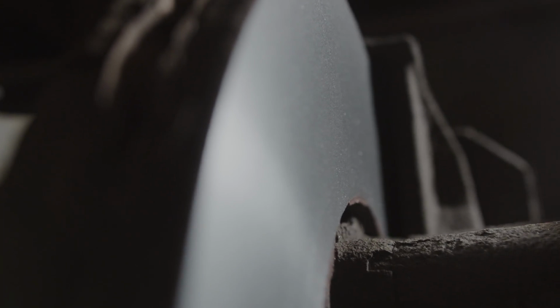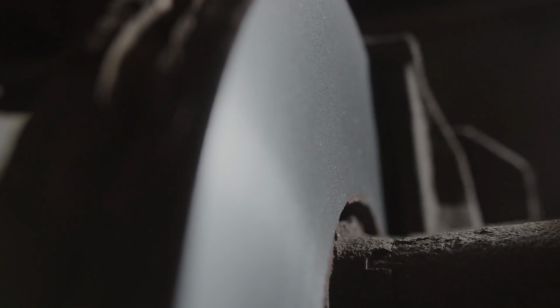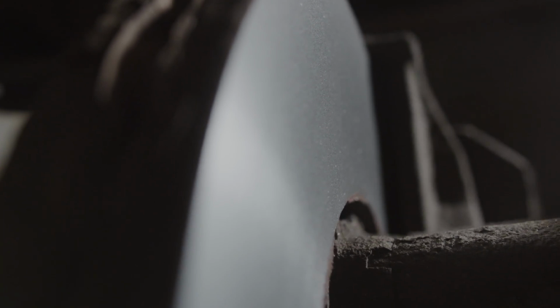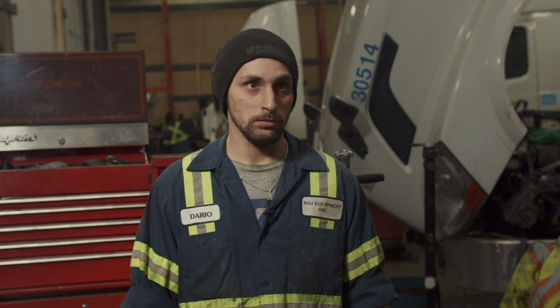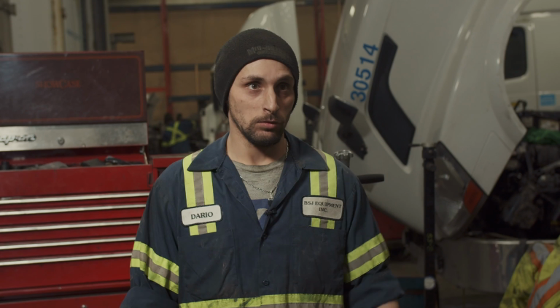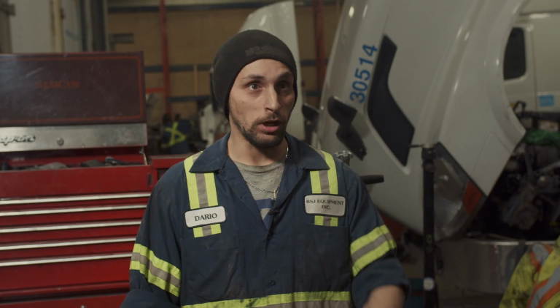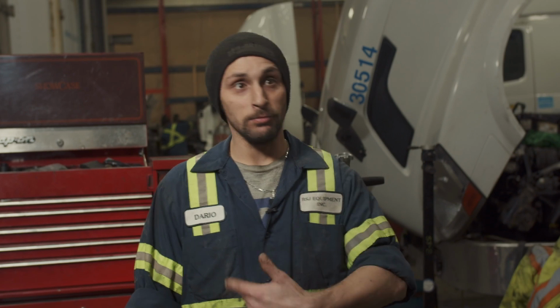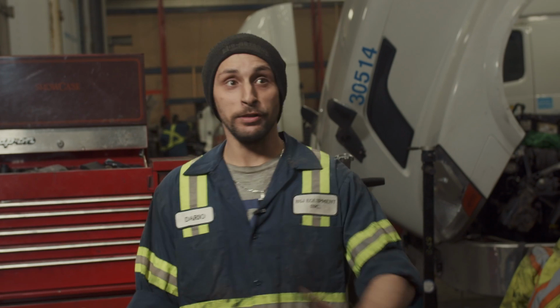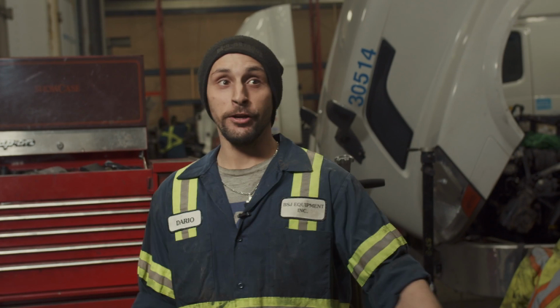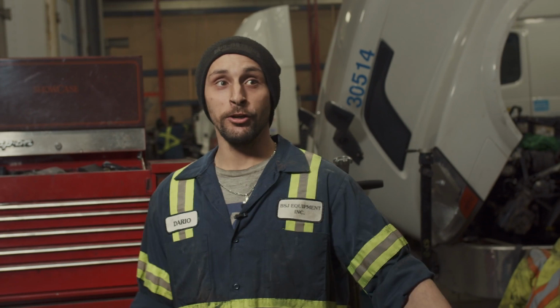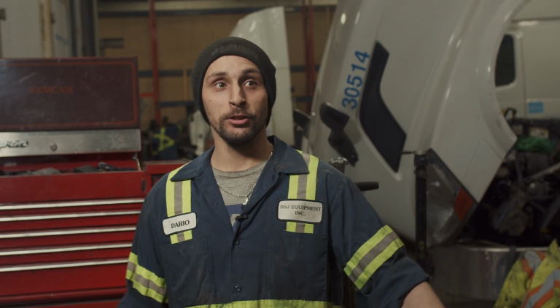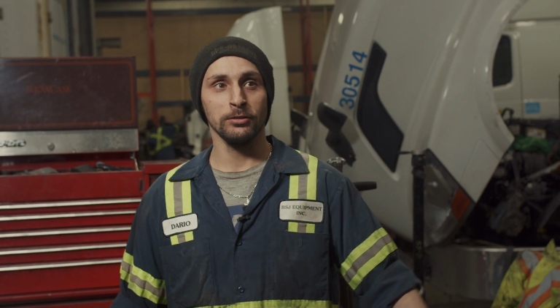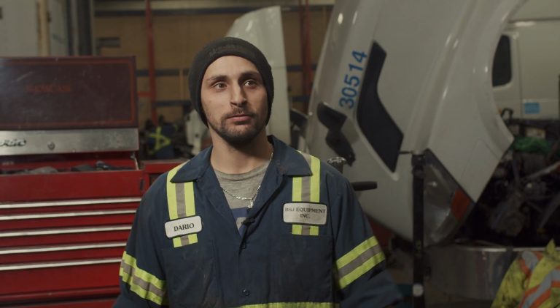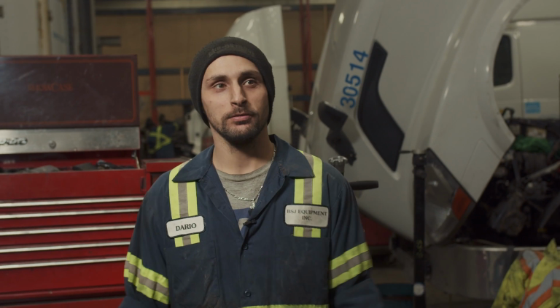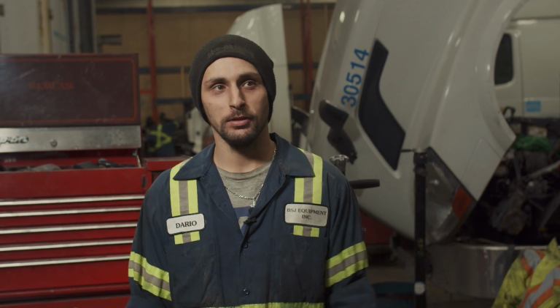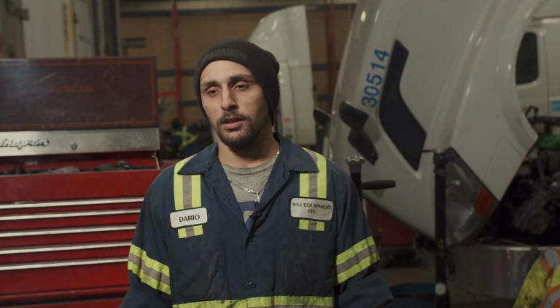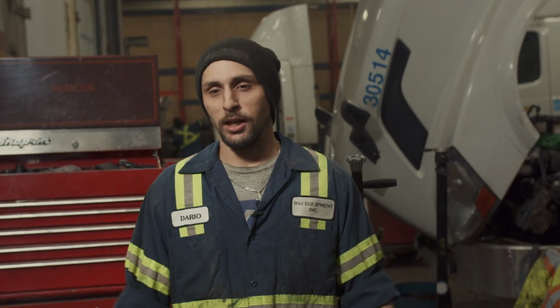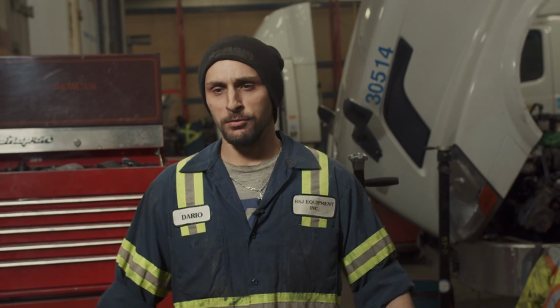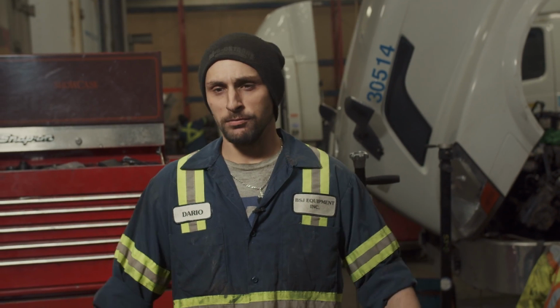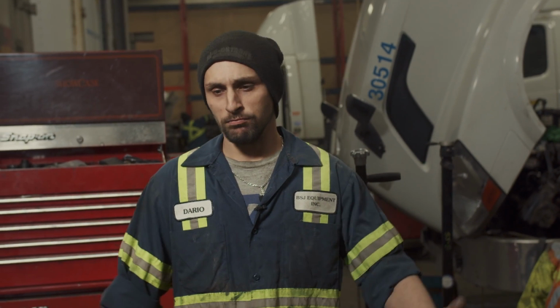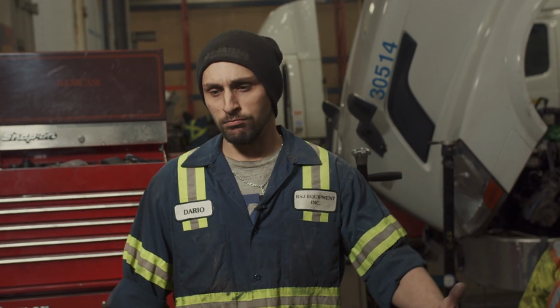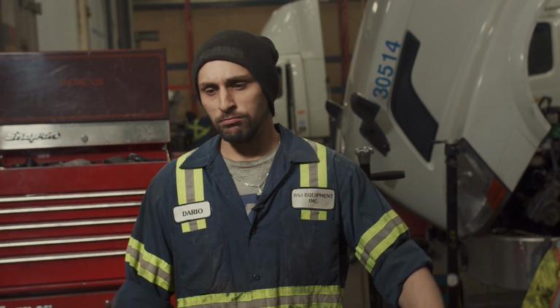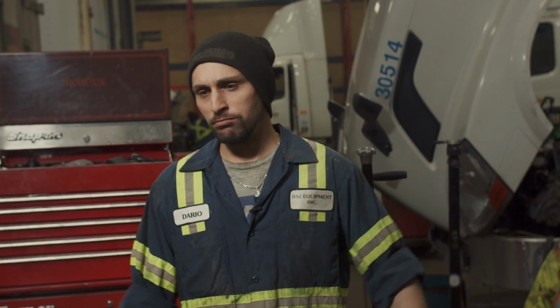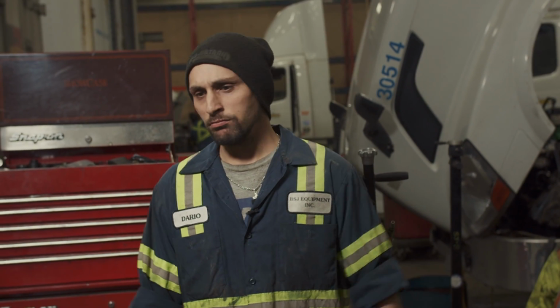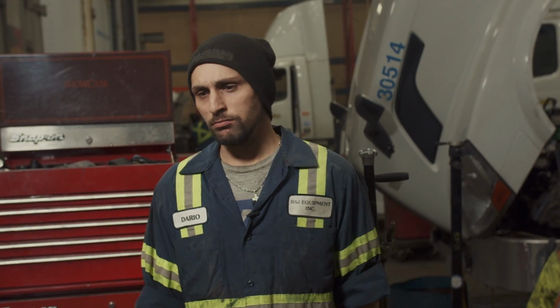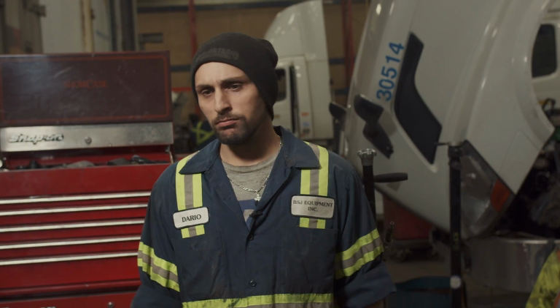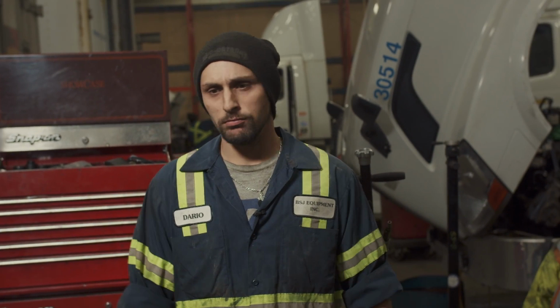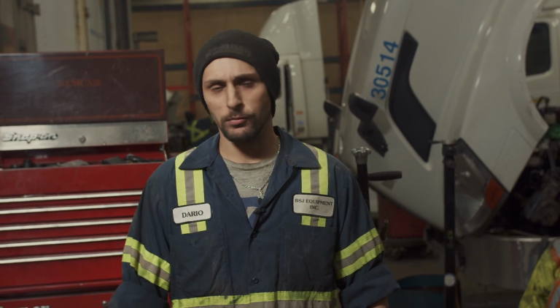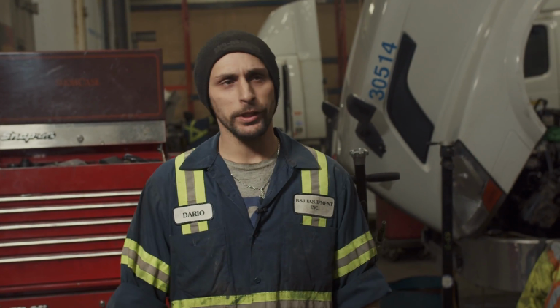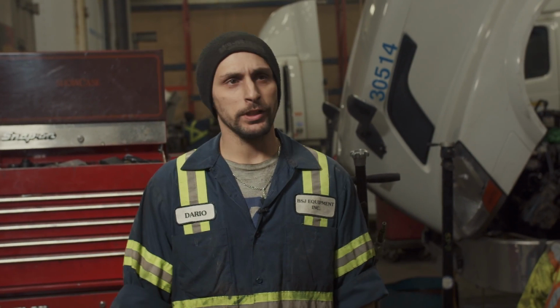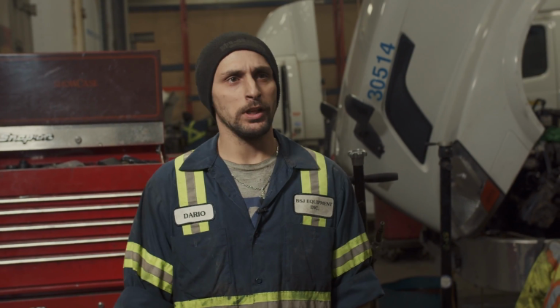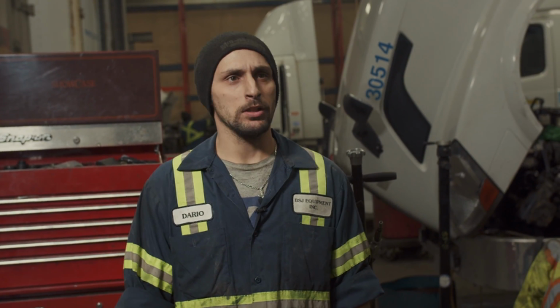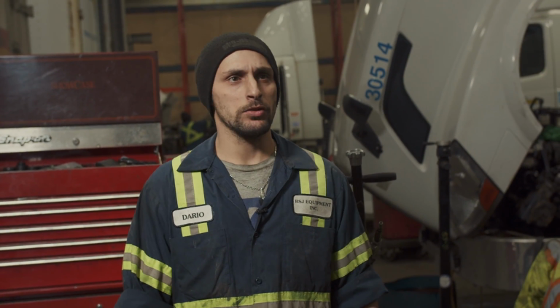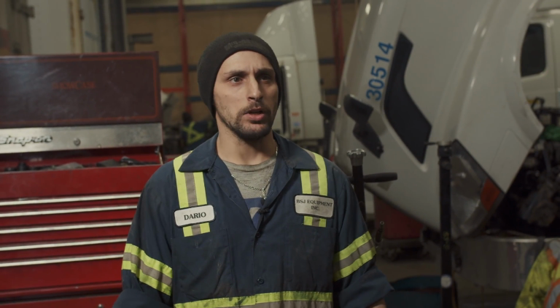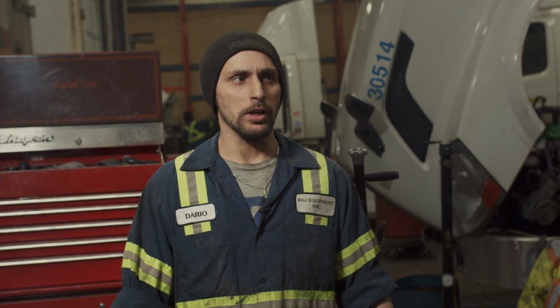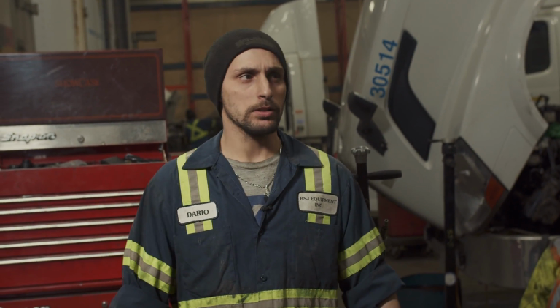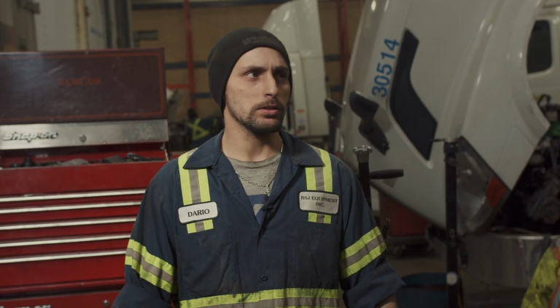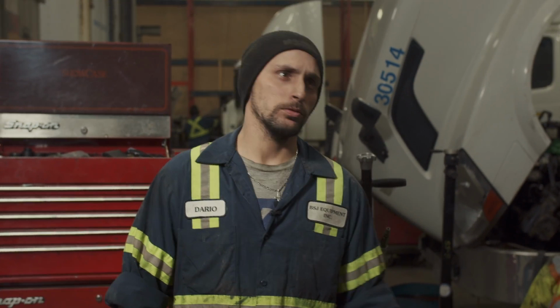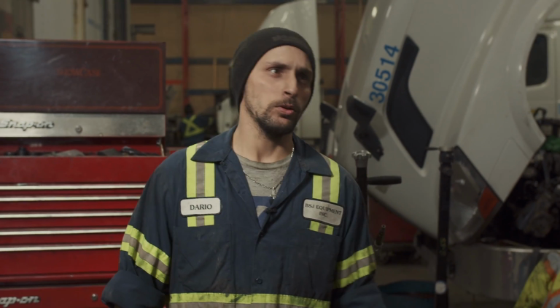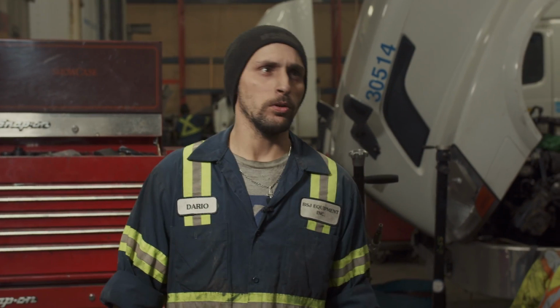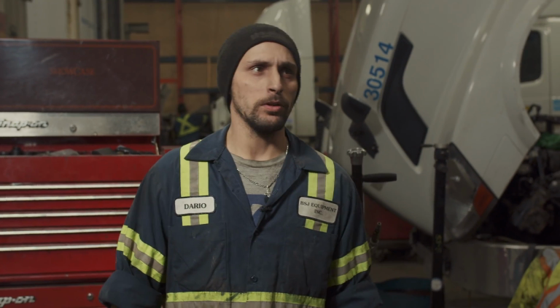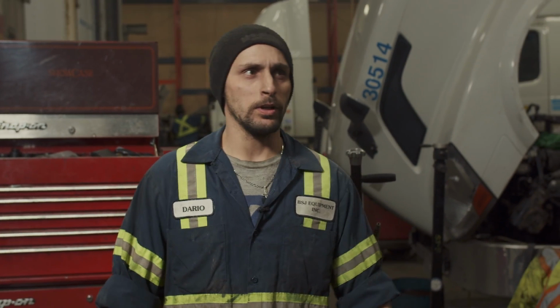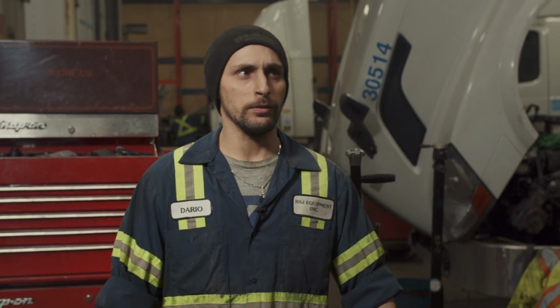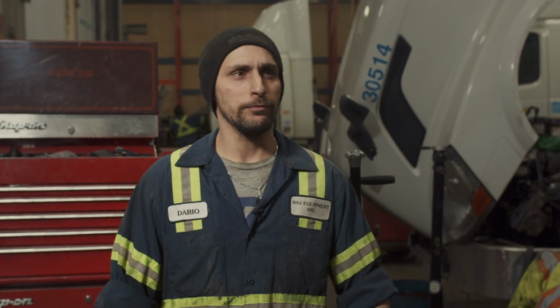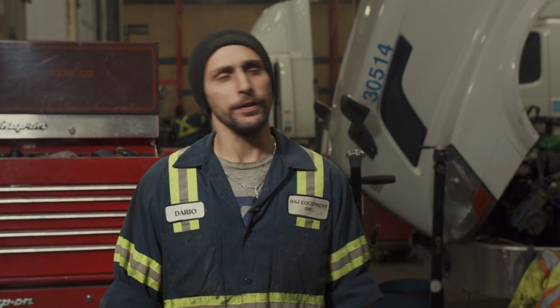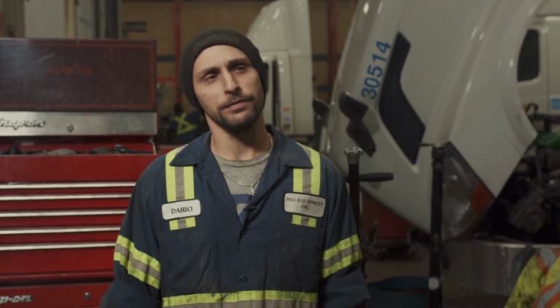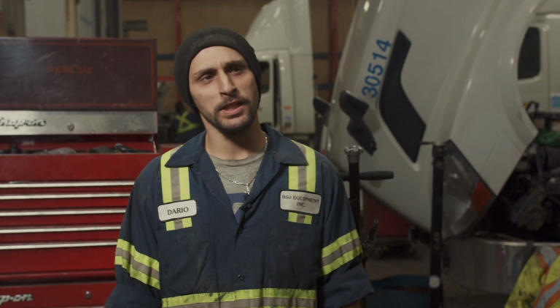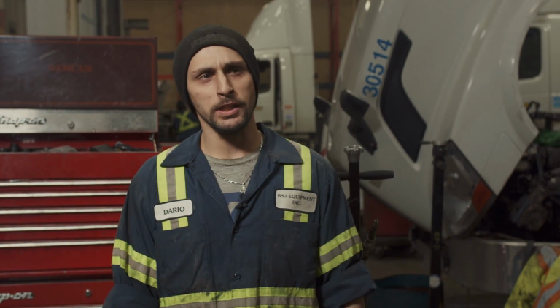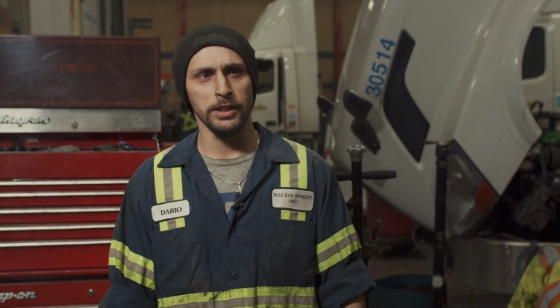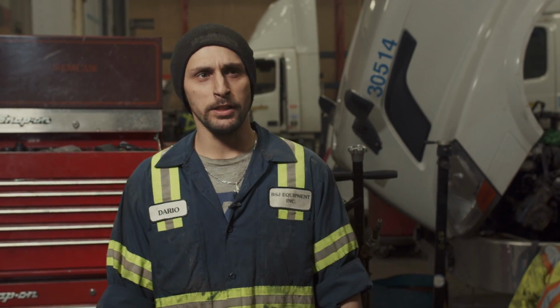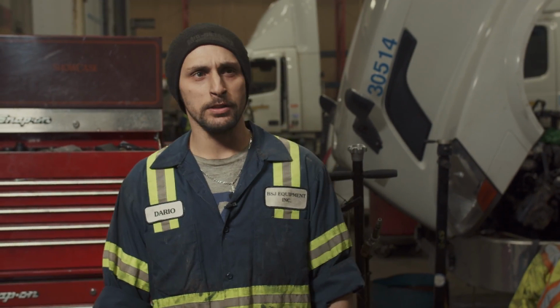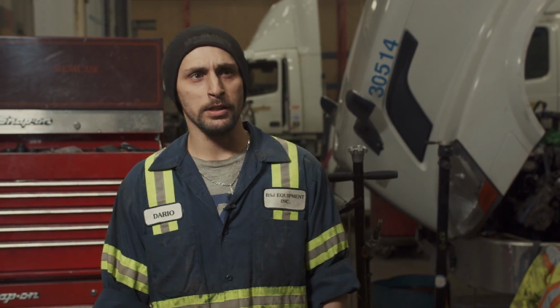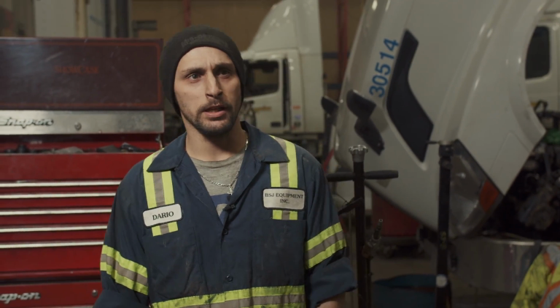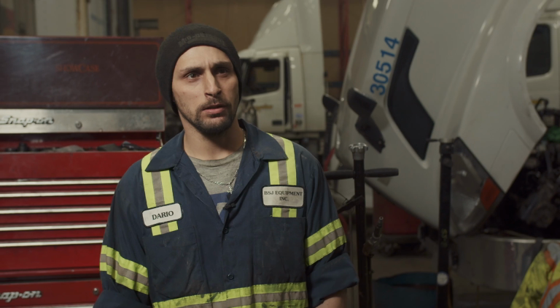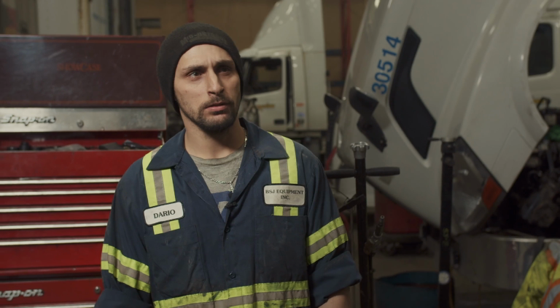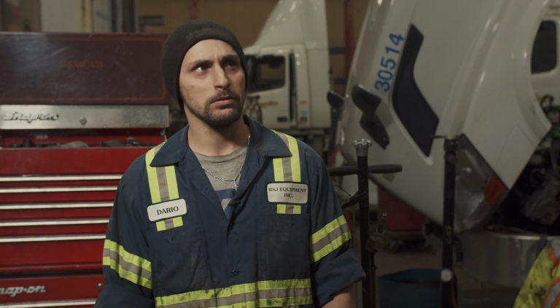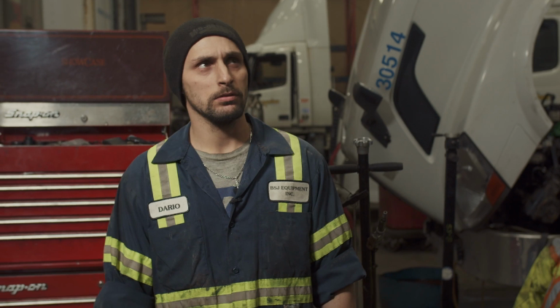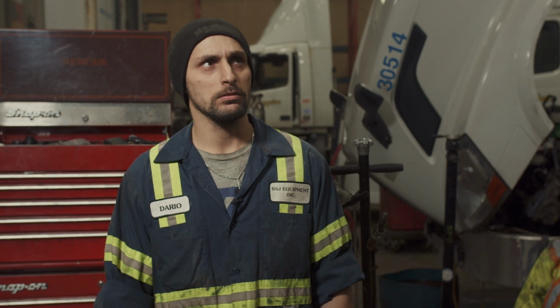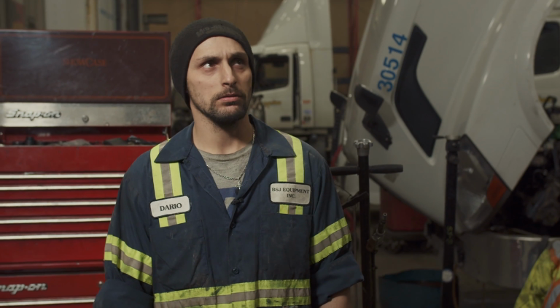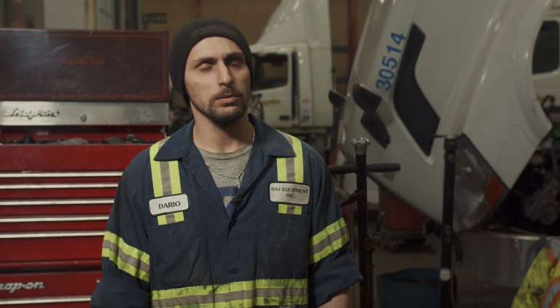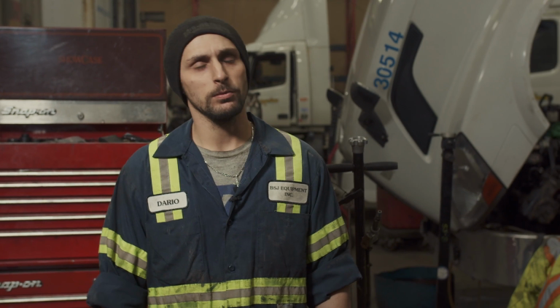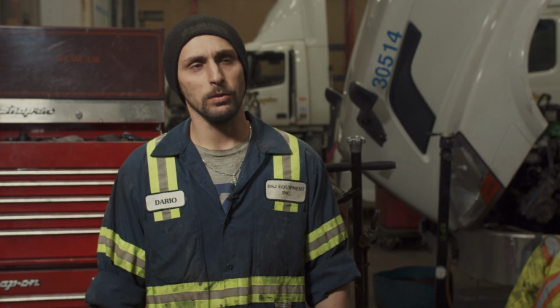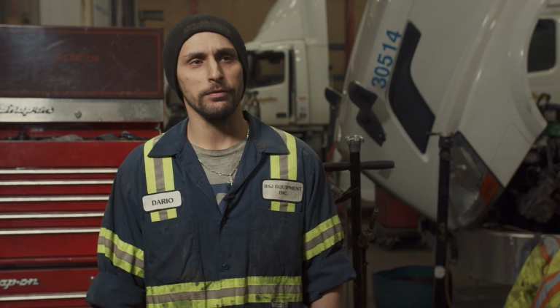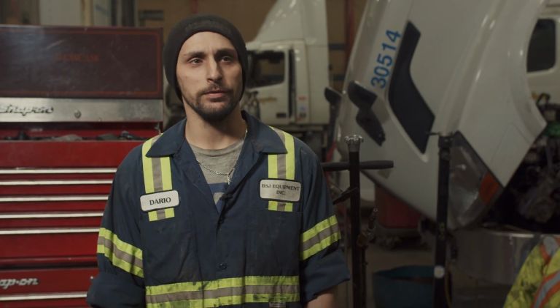I'm Daryl. I've been working on trucks going on 15 years now, roughly.